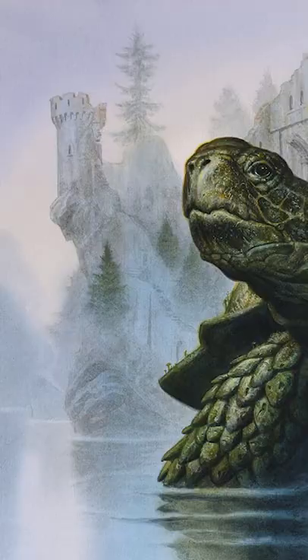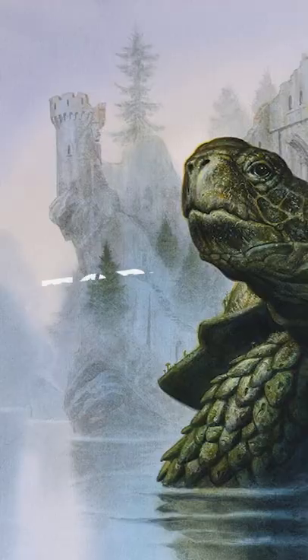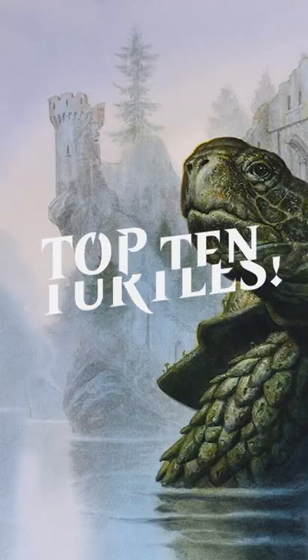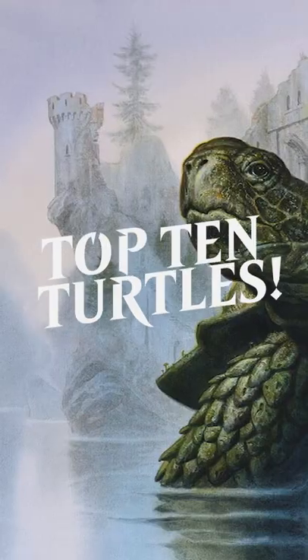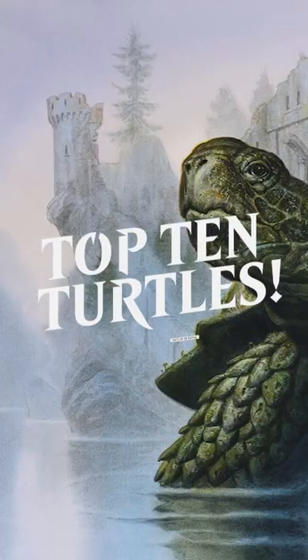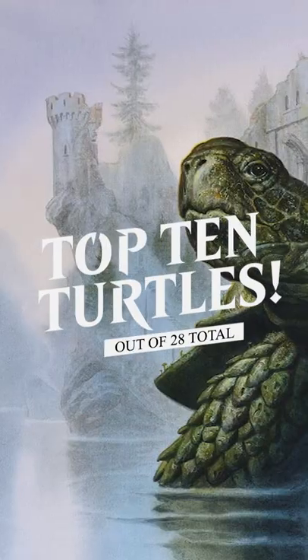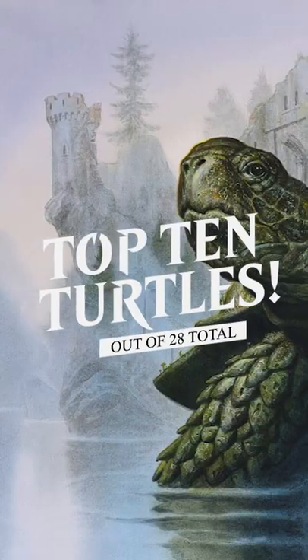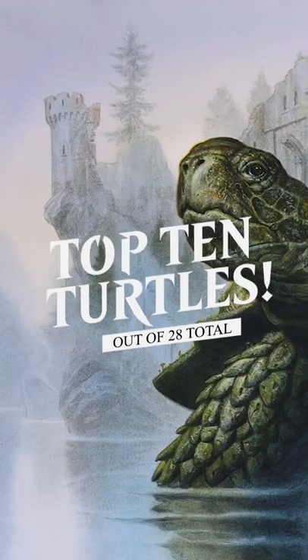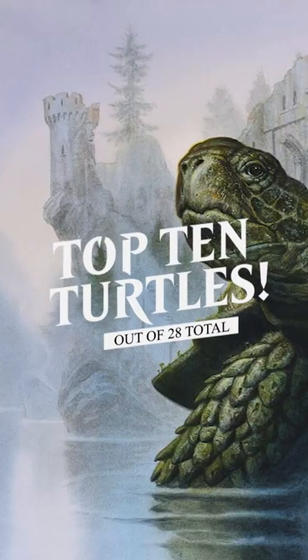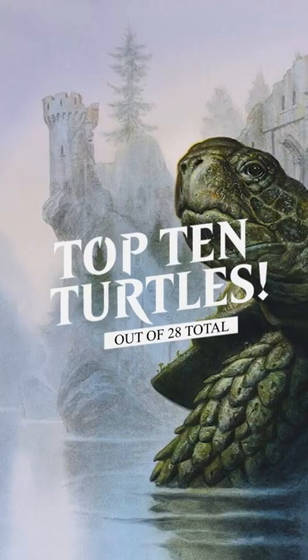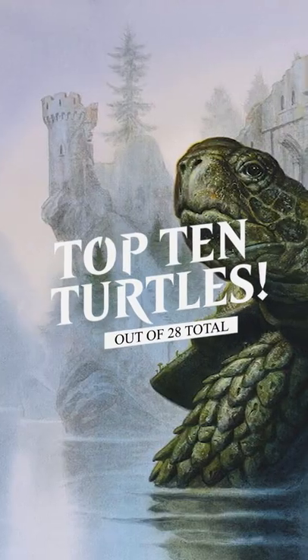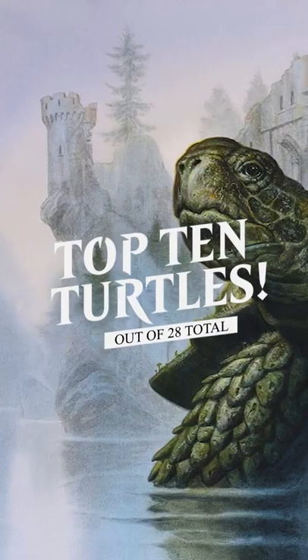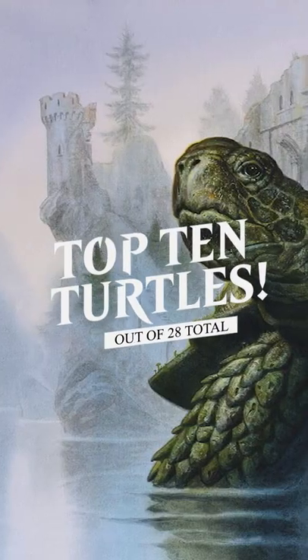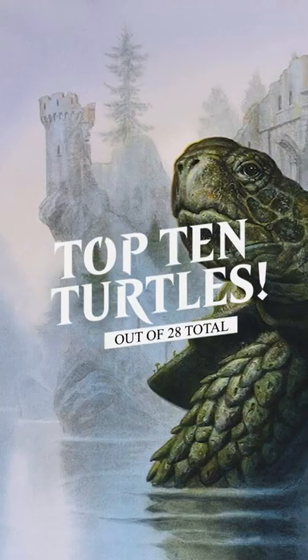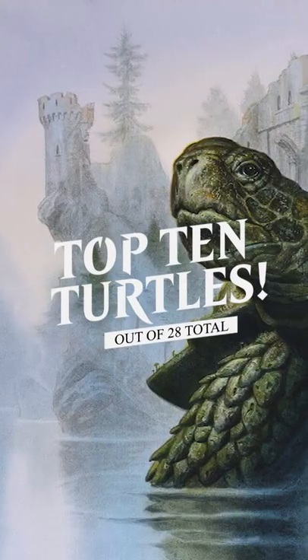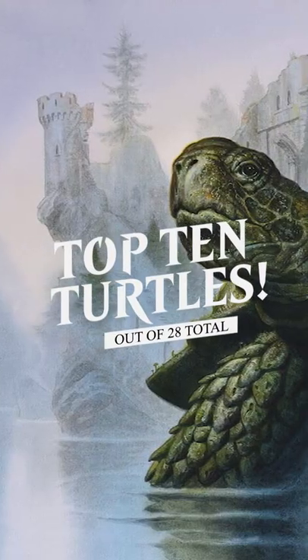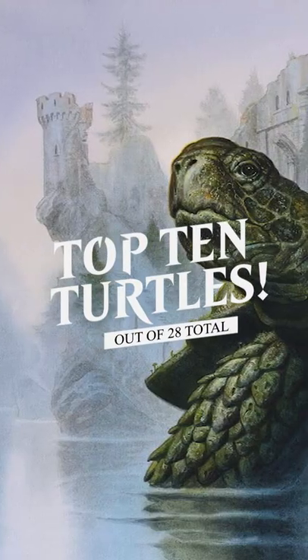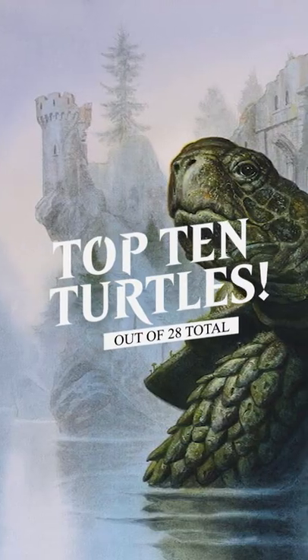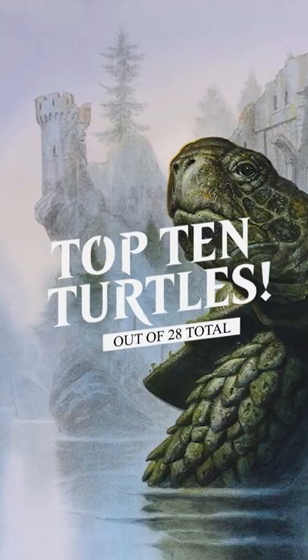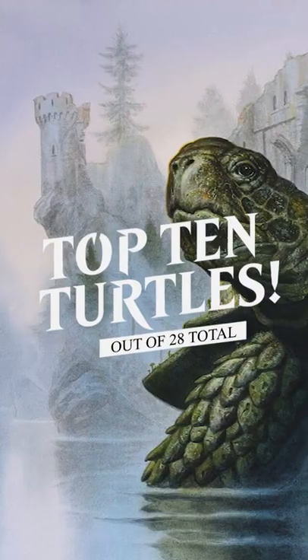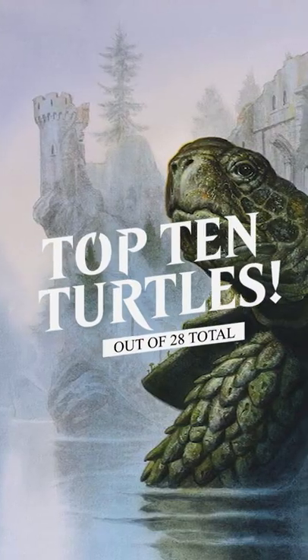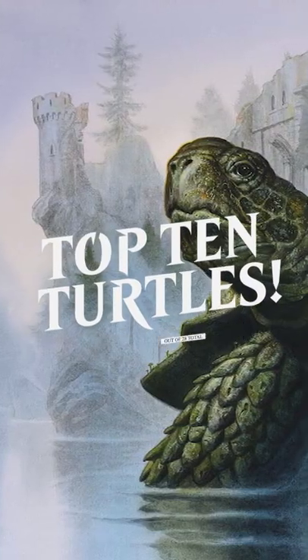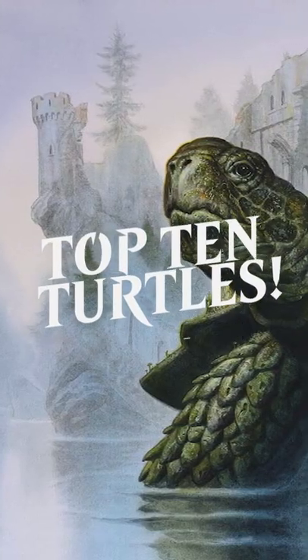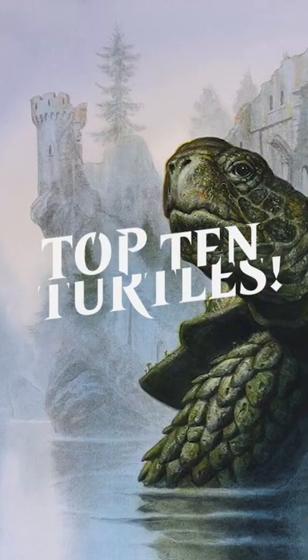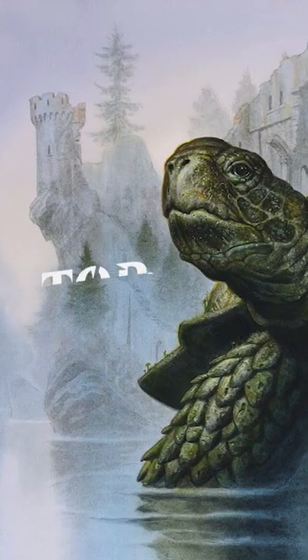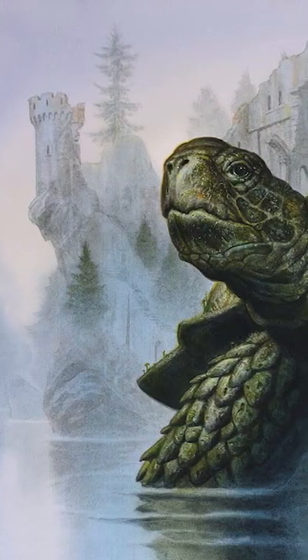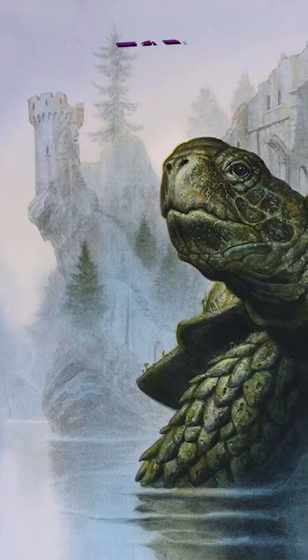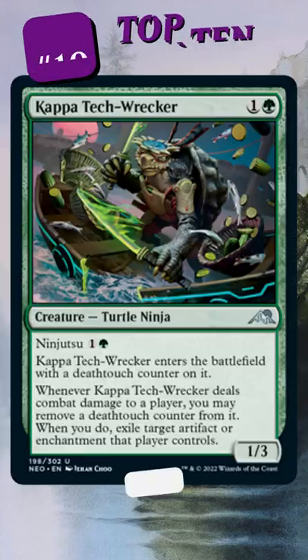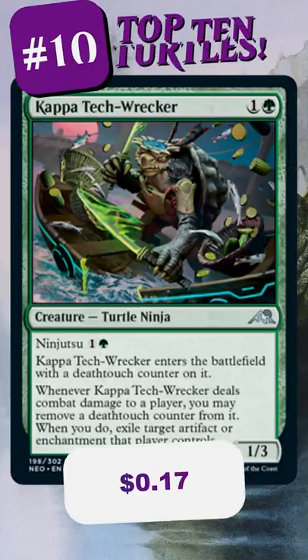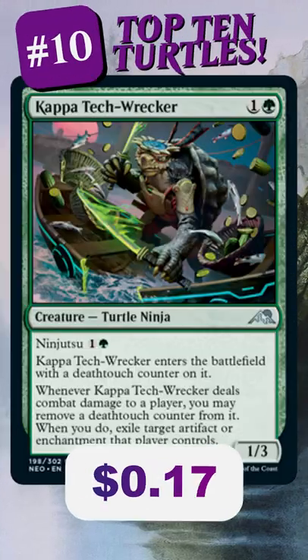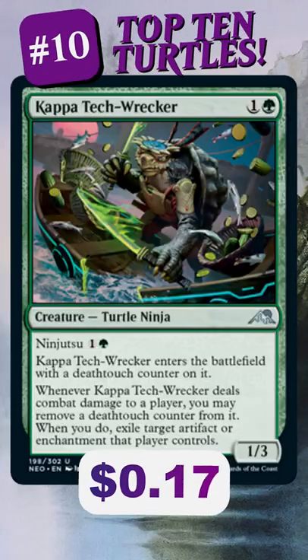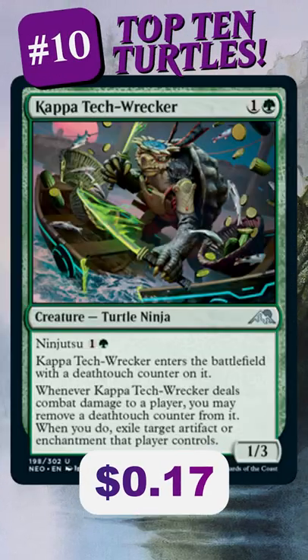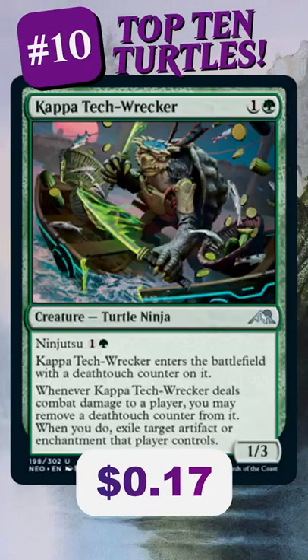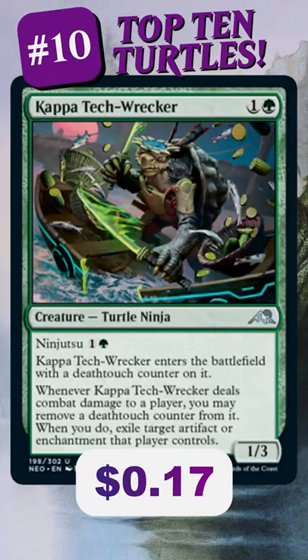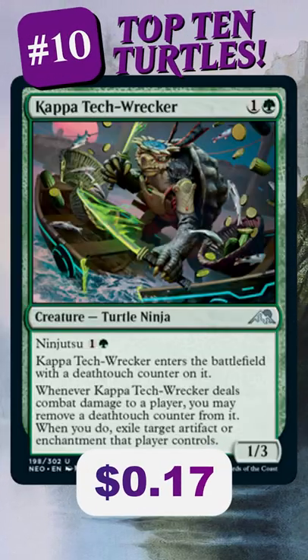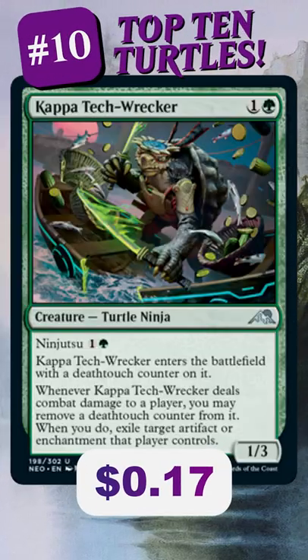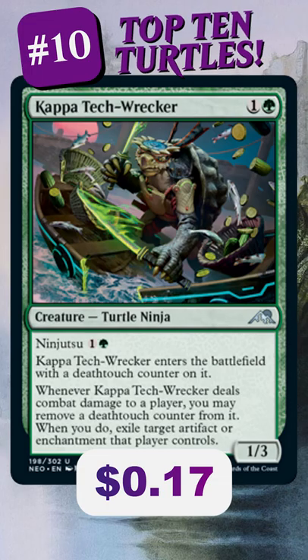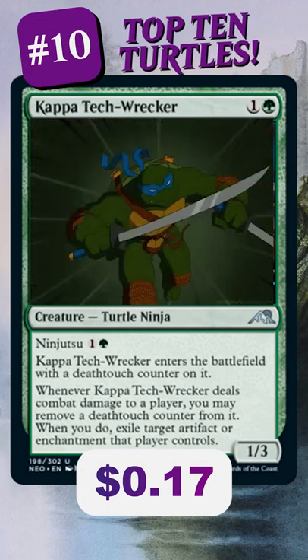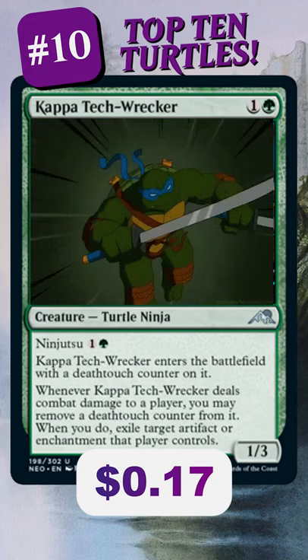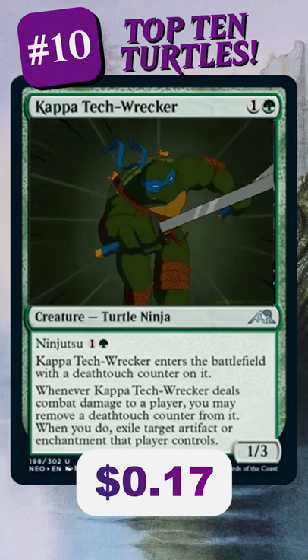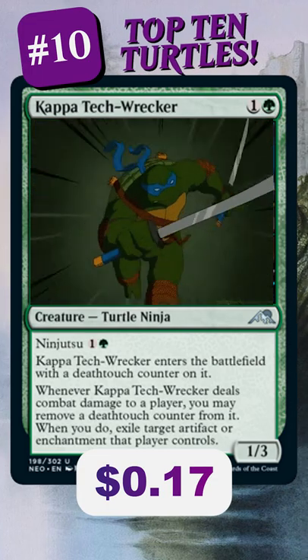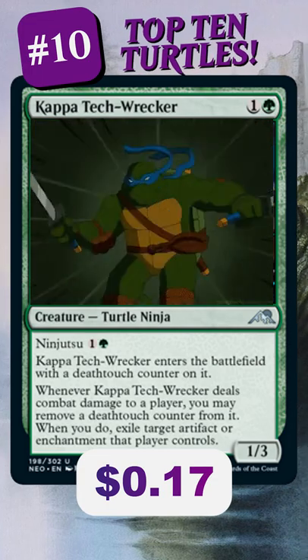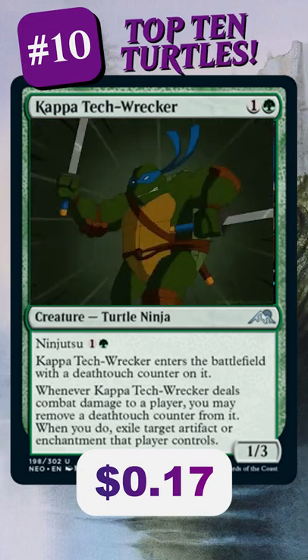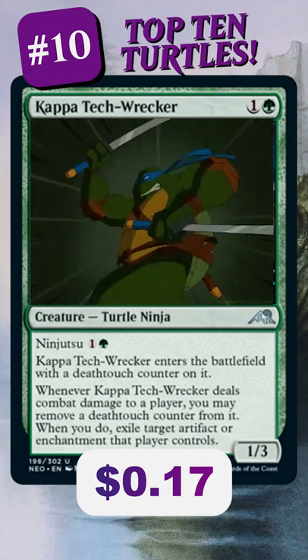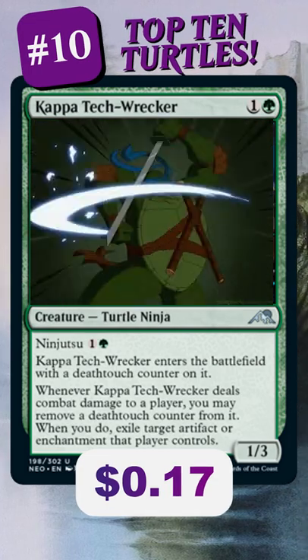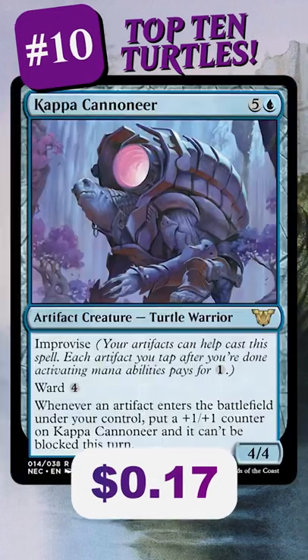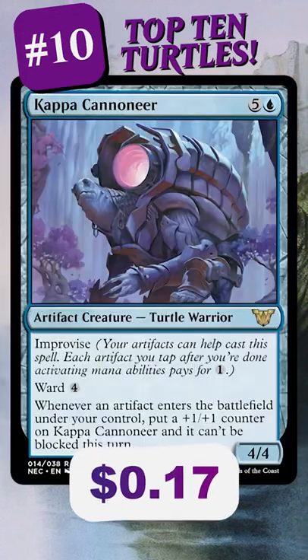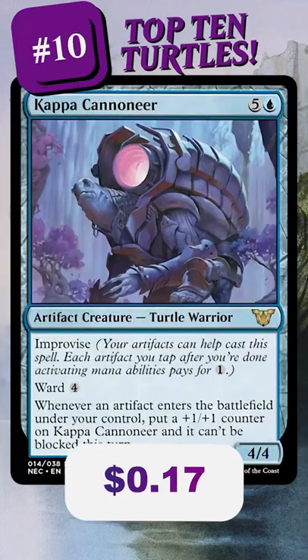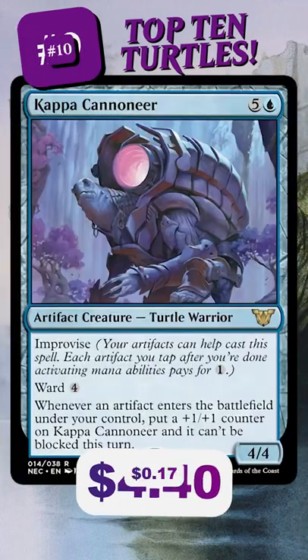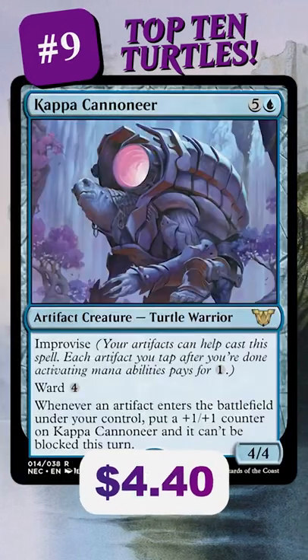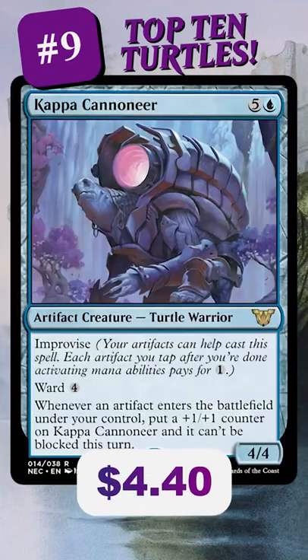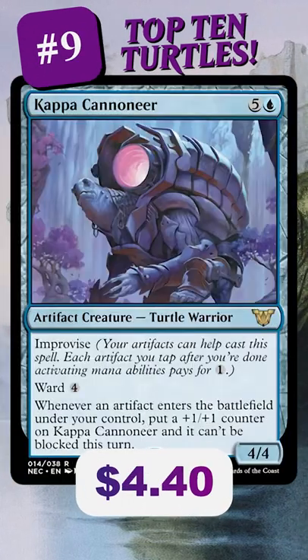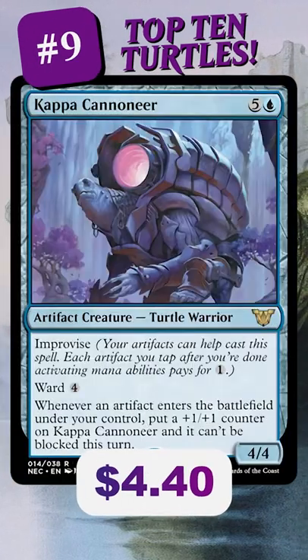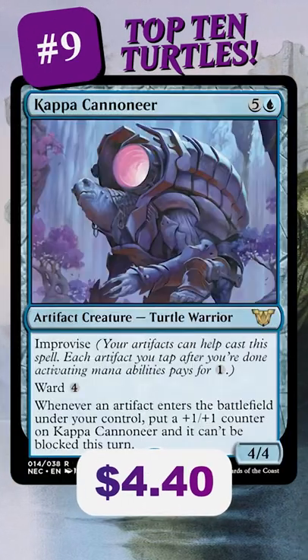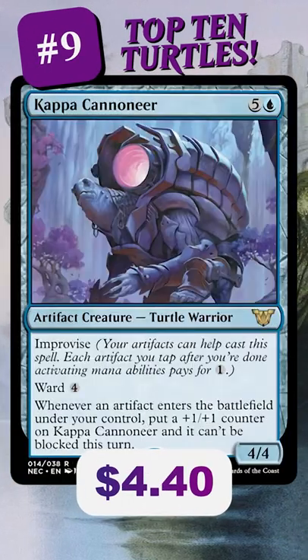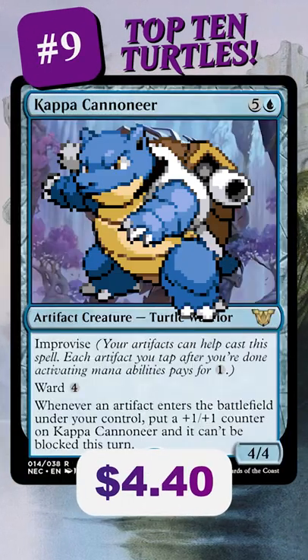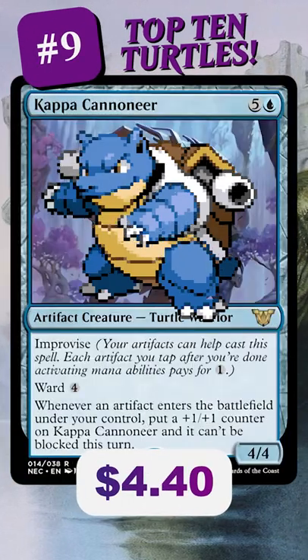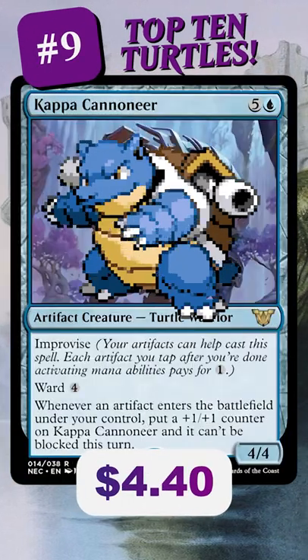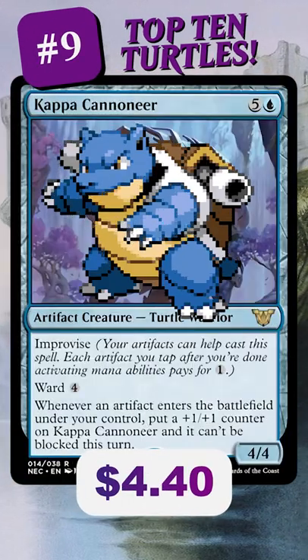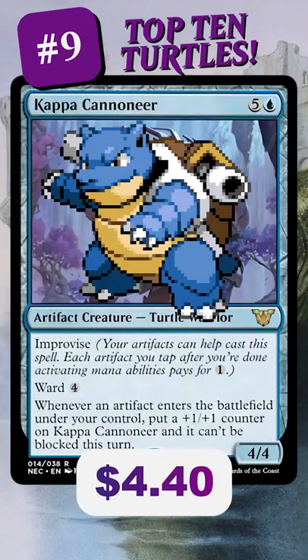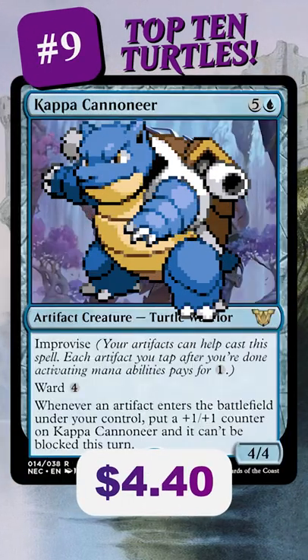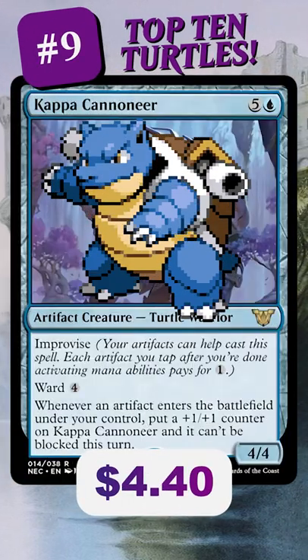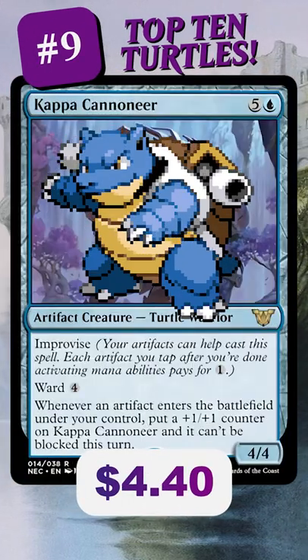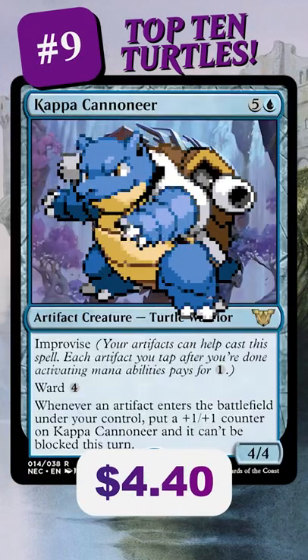Top 10 Turtles in Magic the Gathering. Kamigawa Neon Dynasty gave us a bunch — Kappa Tech Wrecker is a Ninja Turtle, and Kappa Cannoneer is literally Blastoise.